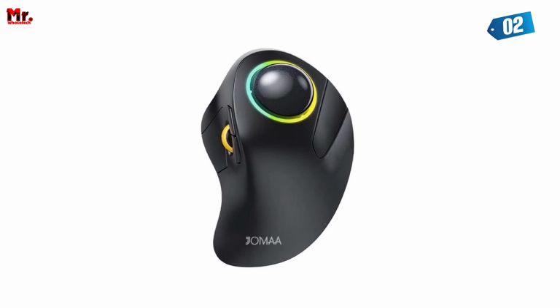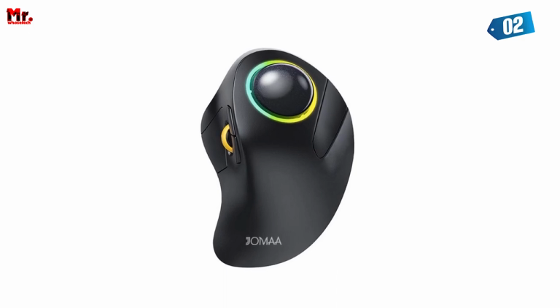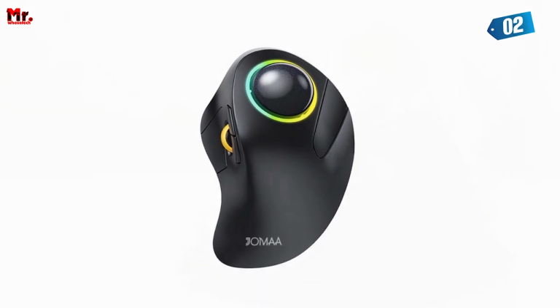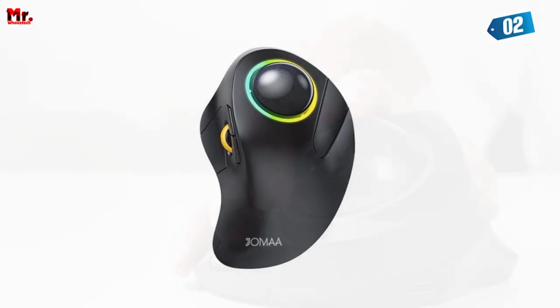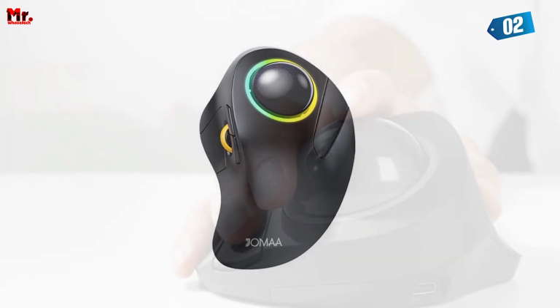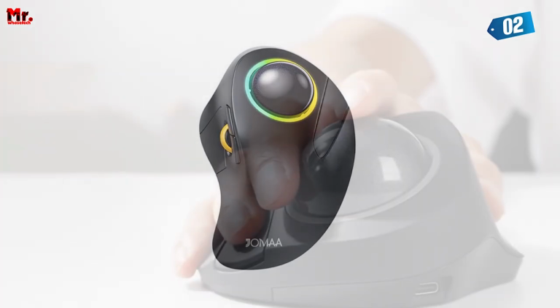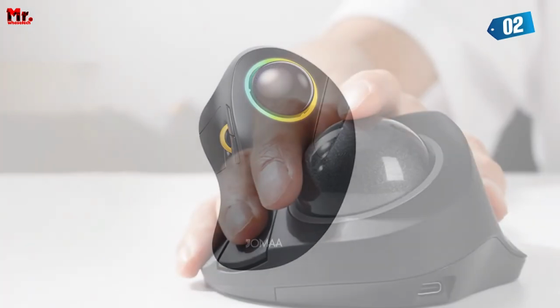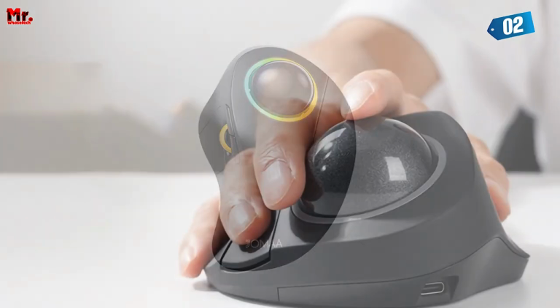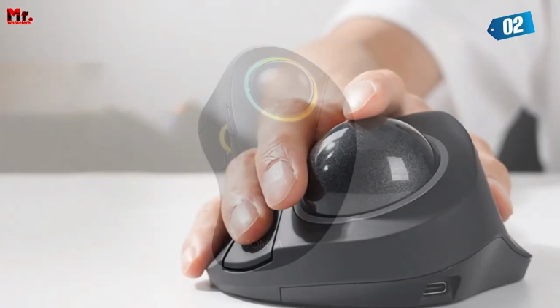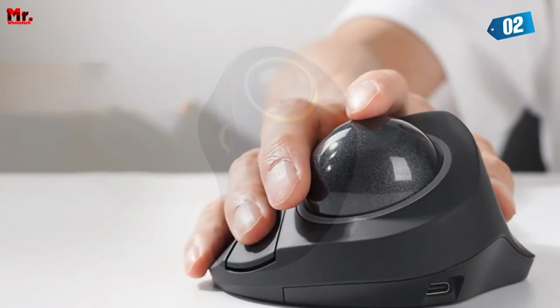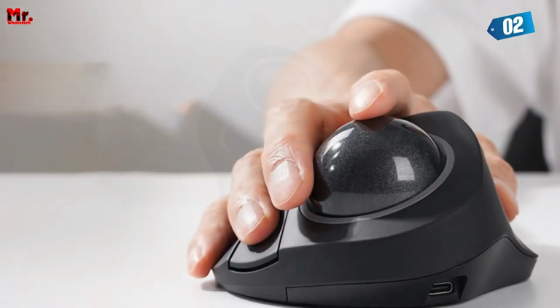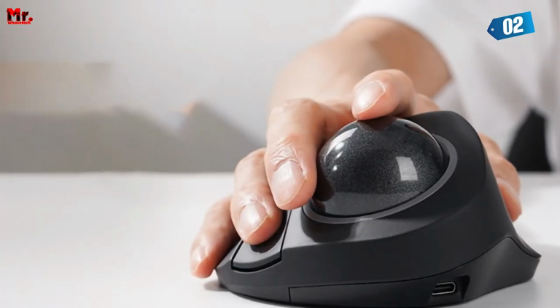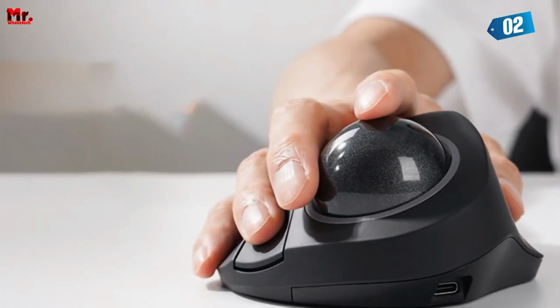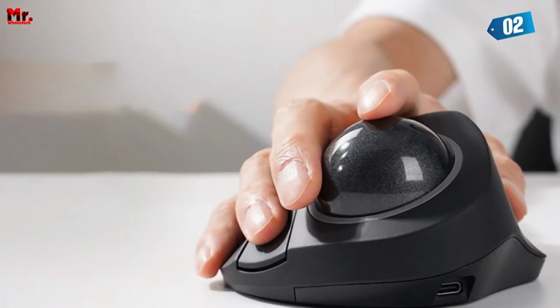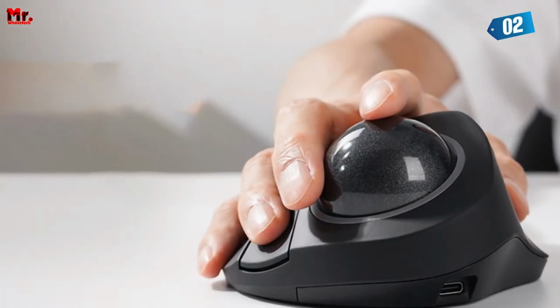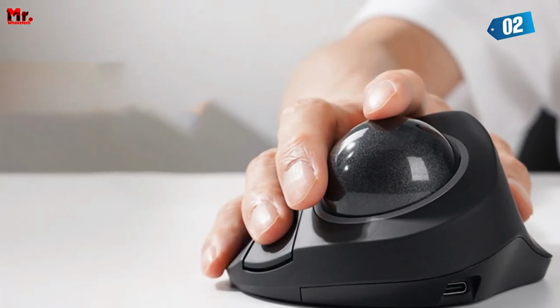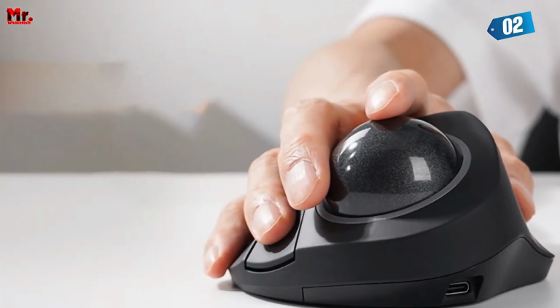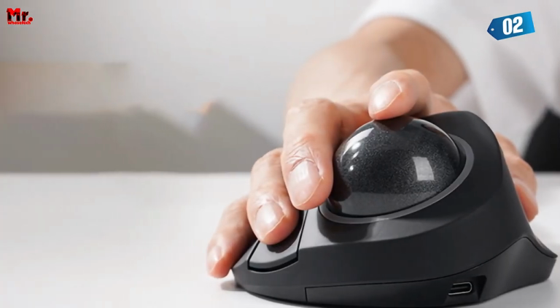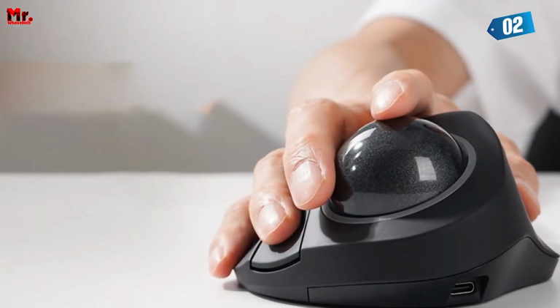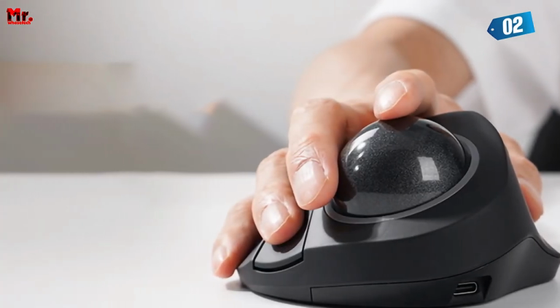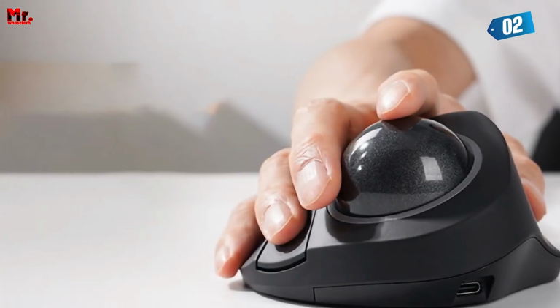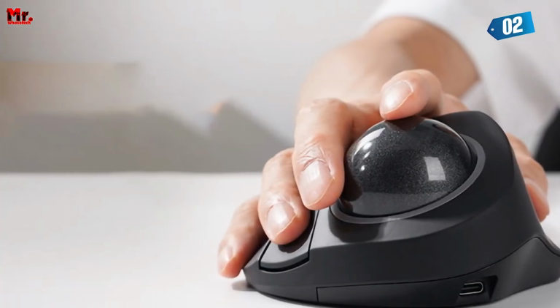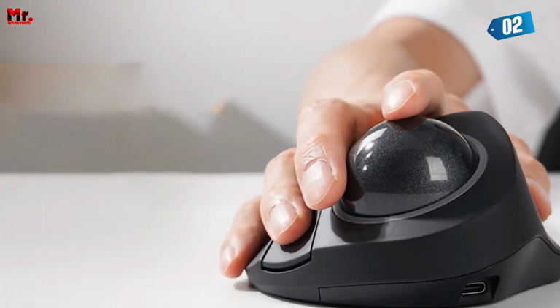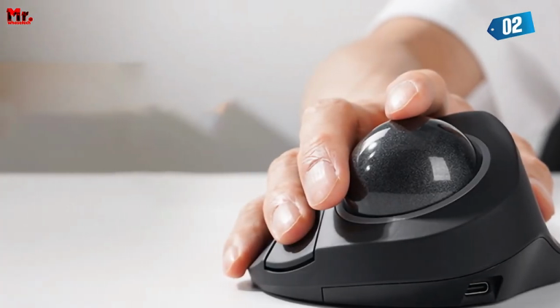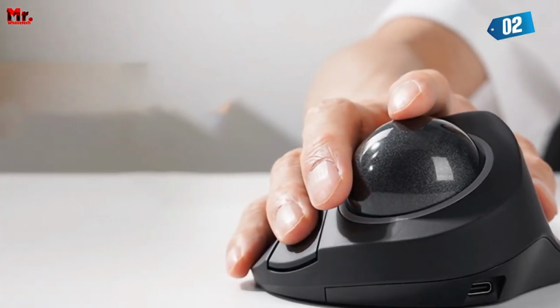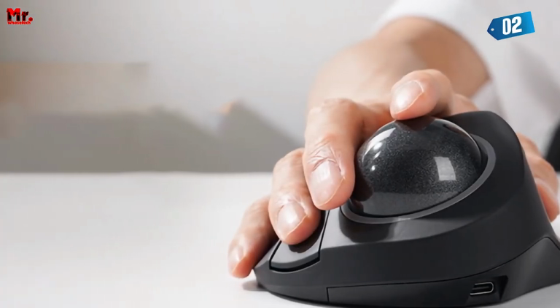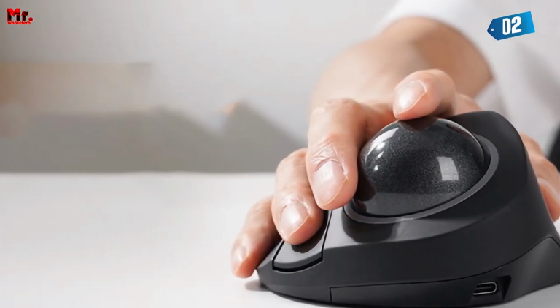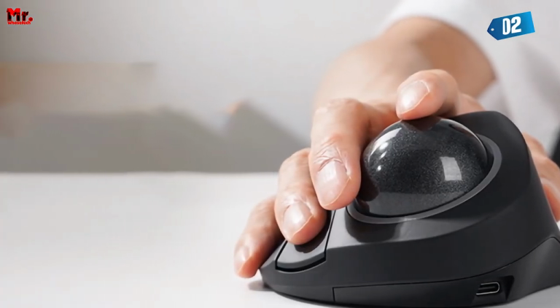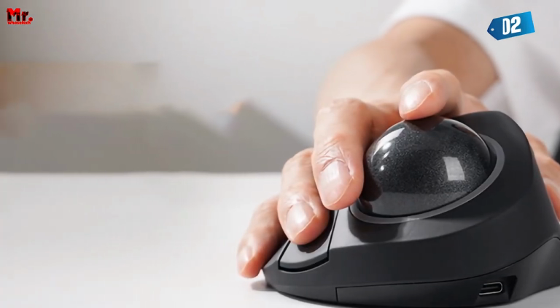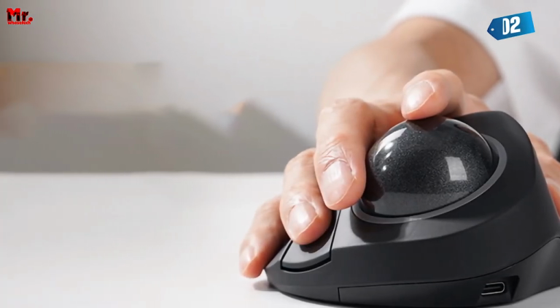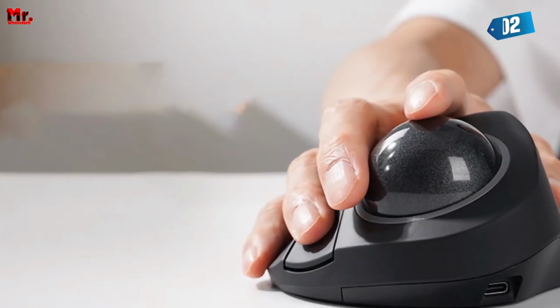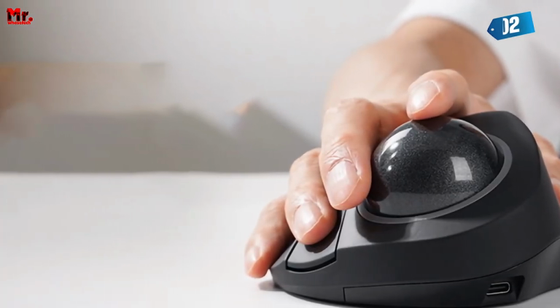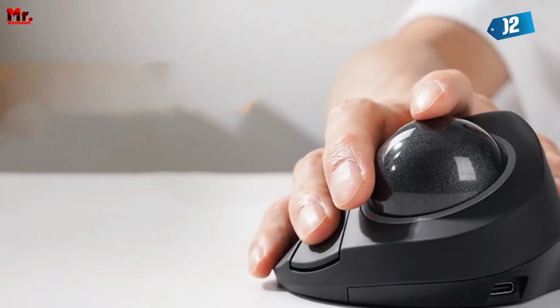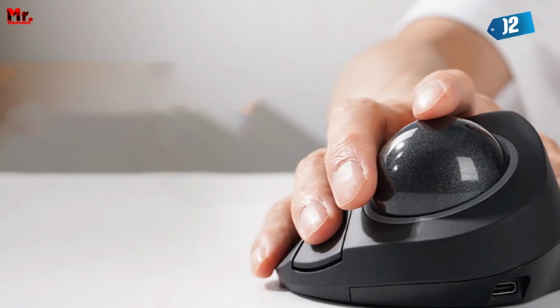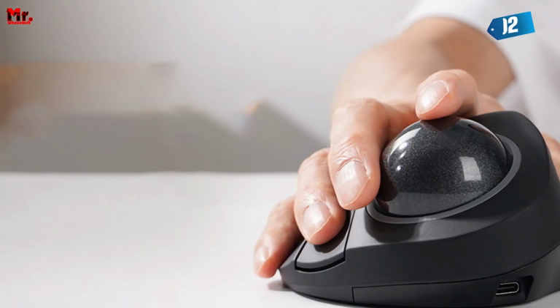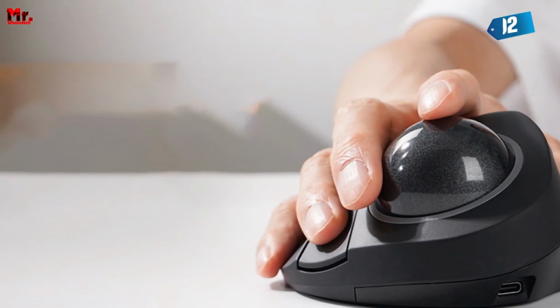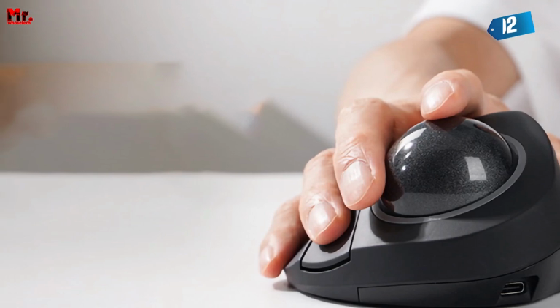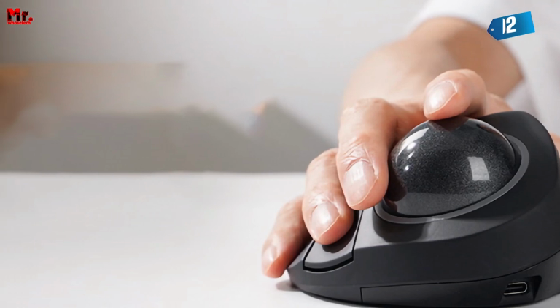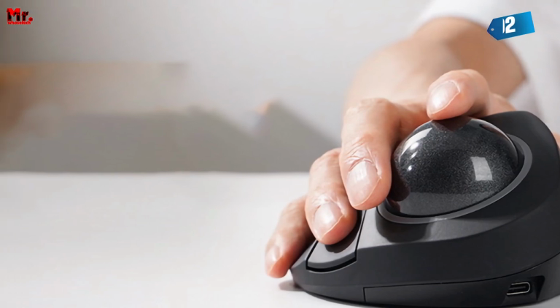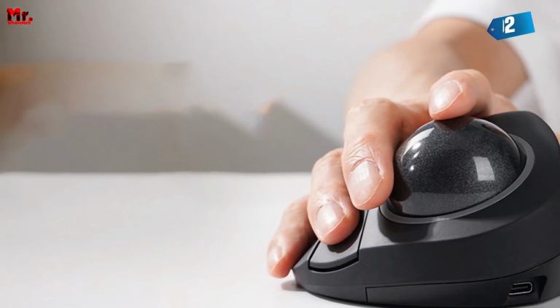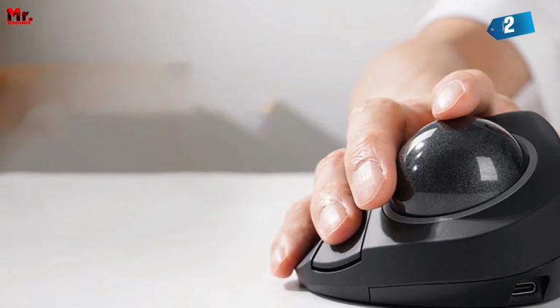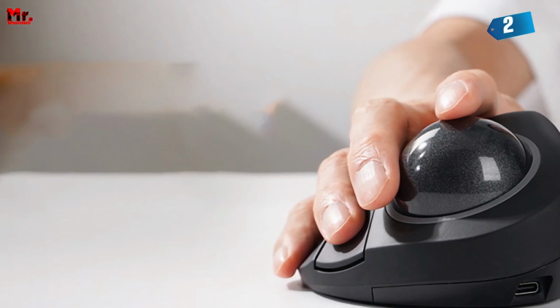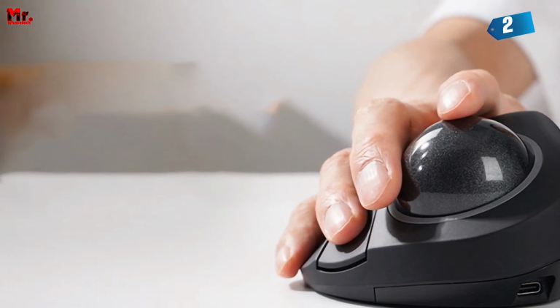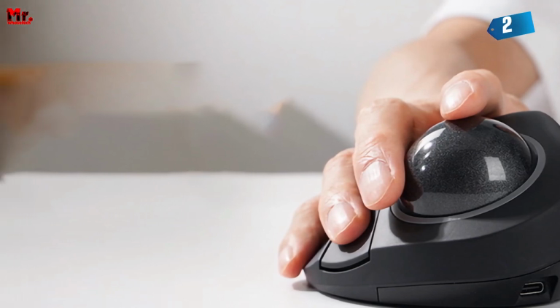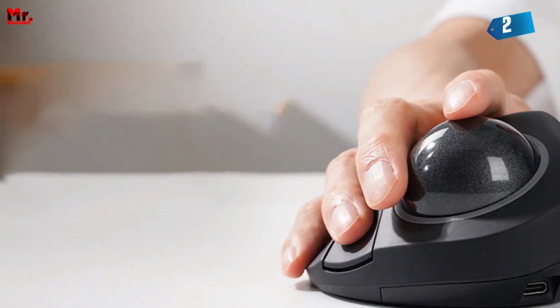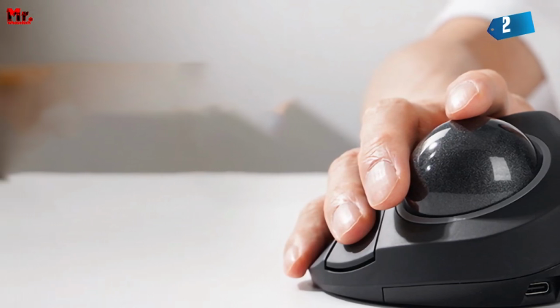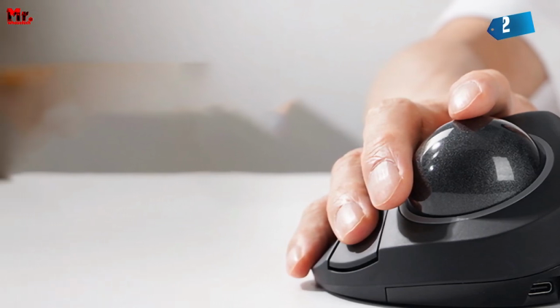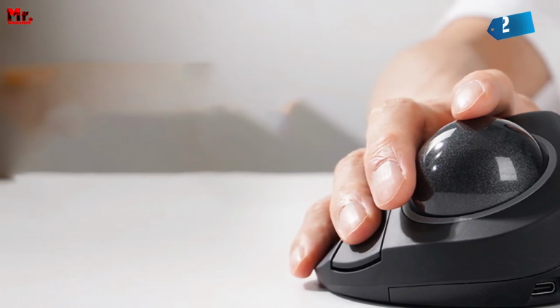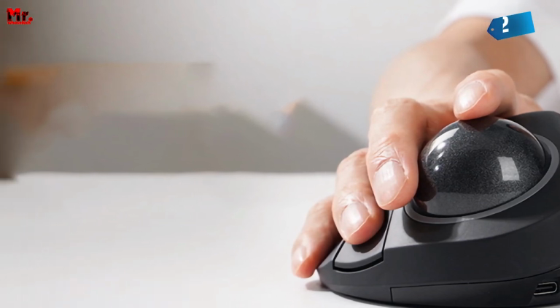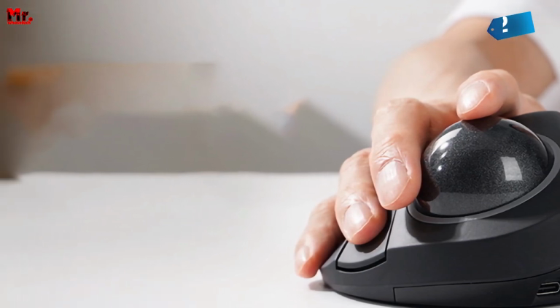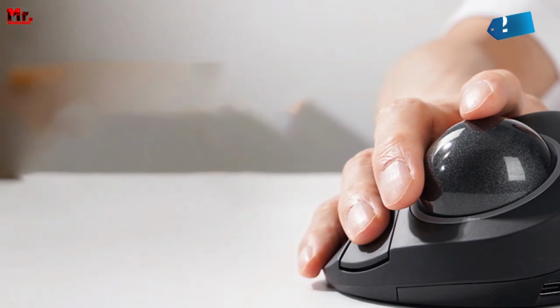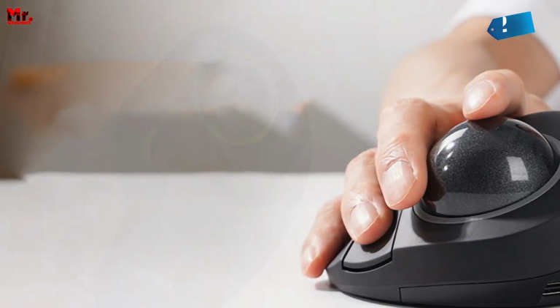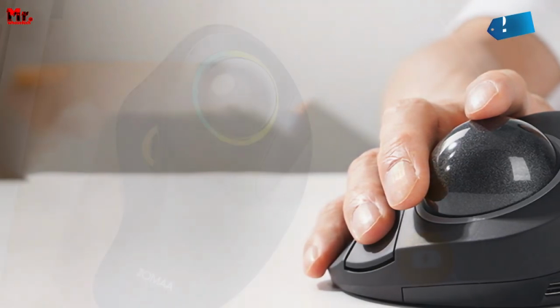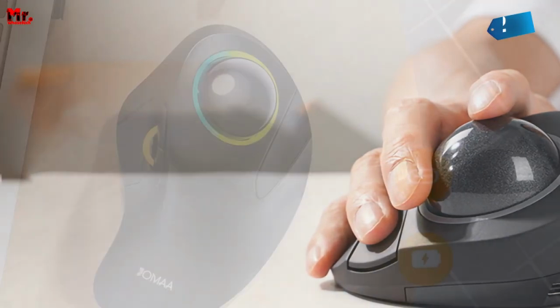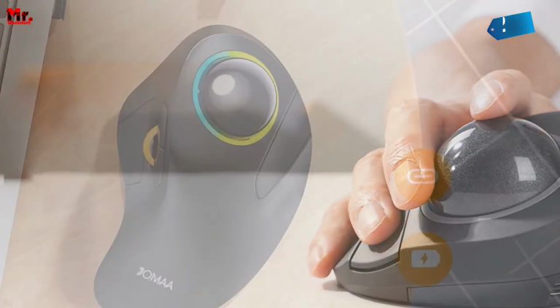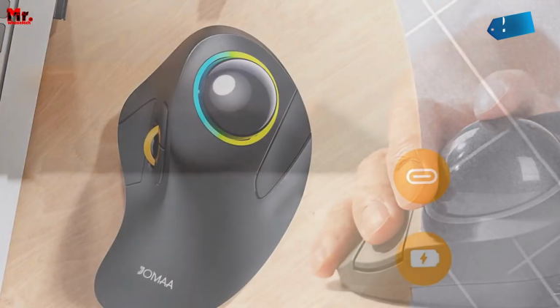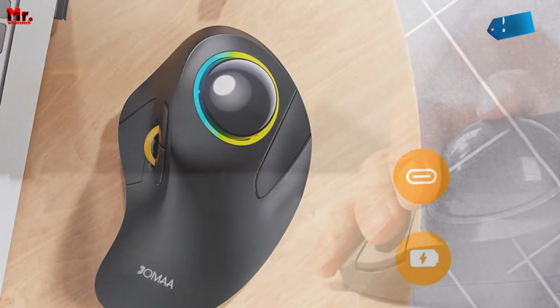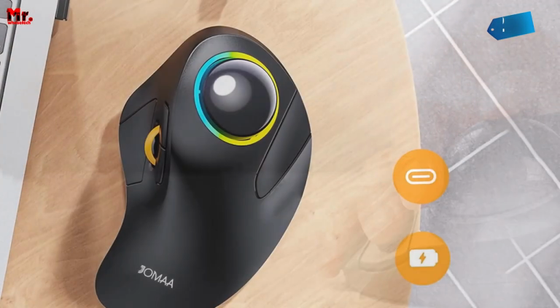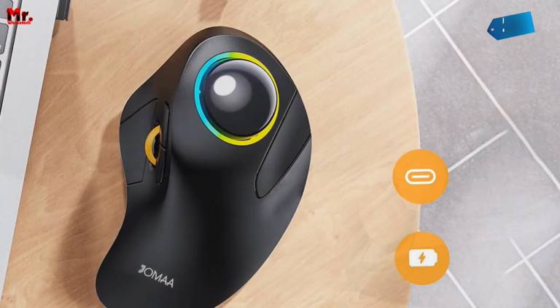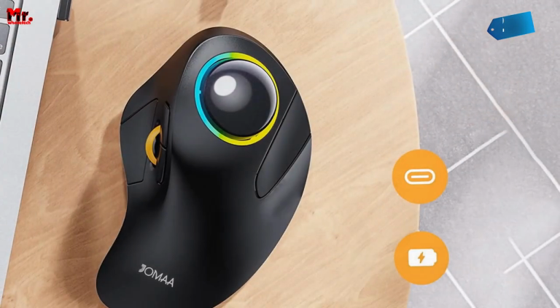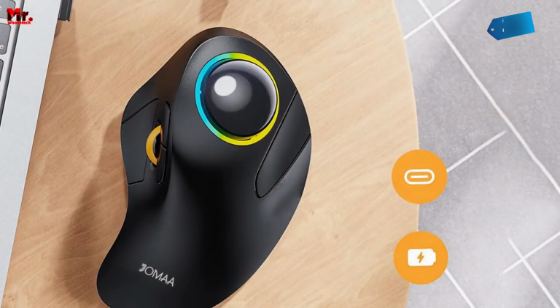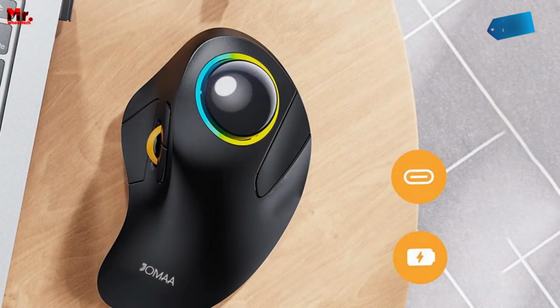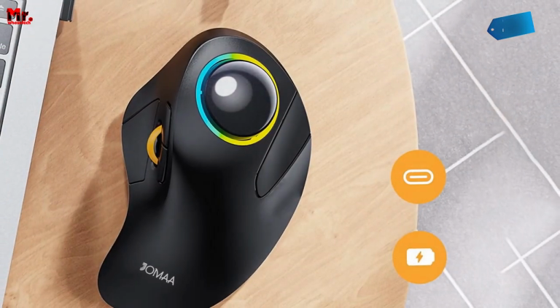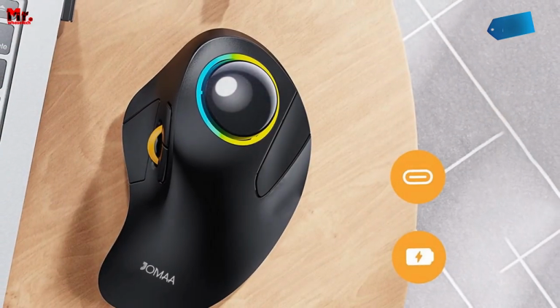So there you have it, folks — the Jamiya Trackball Mouse: your ticket to a more comfortable, efficient, and productive computing experience.